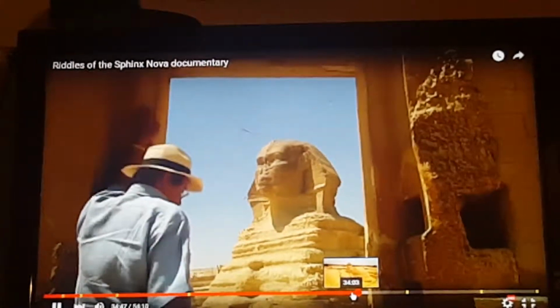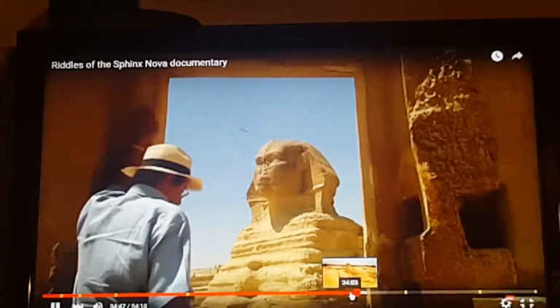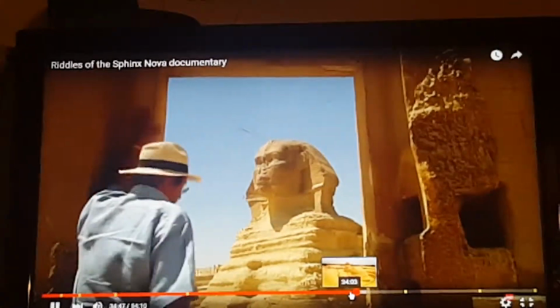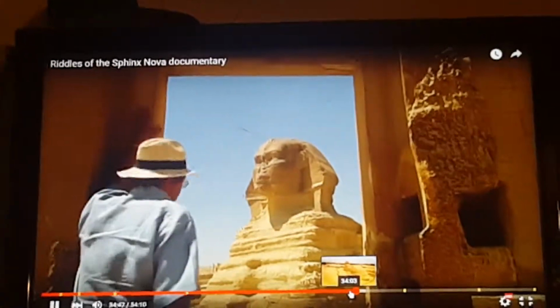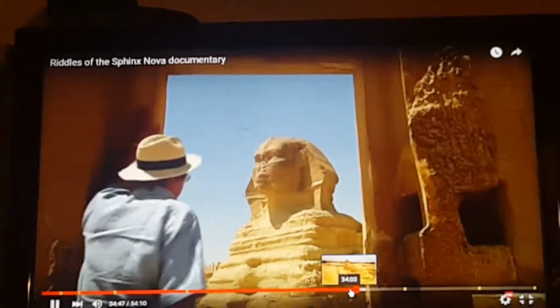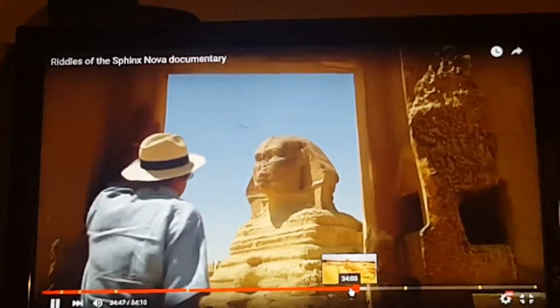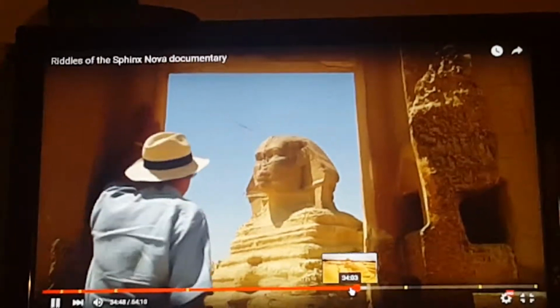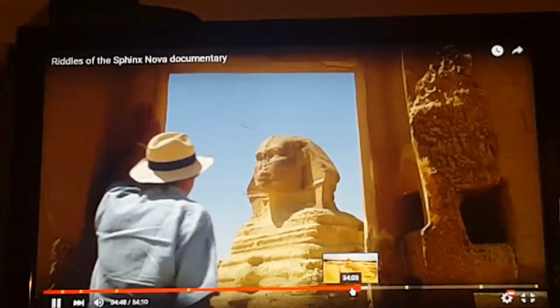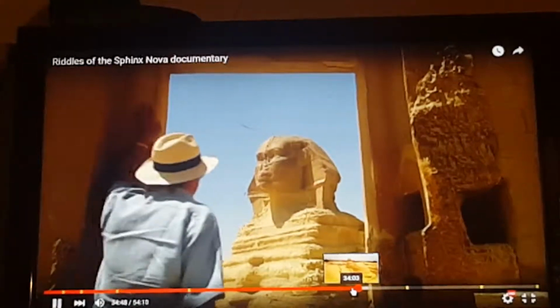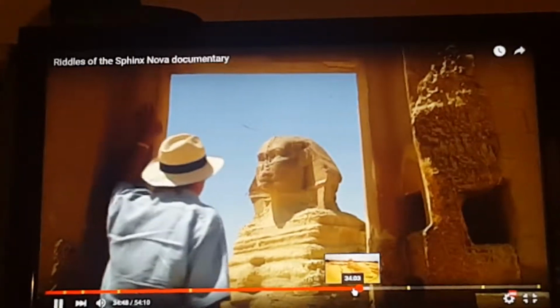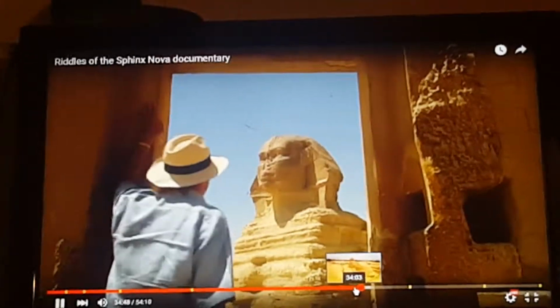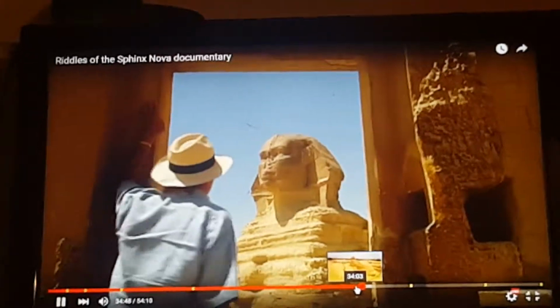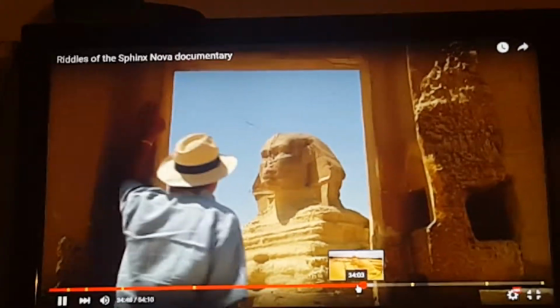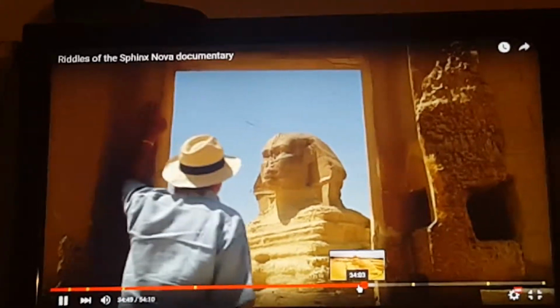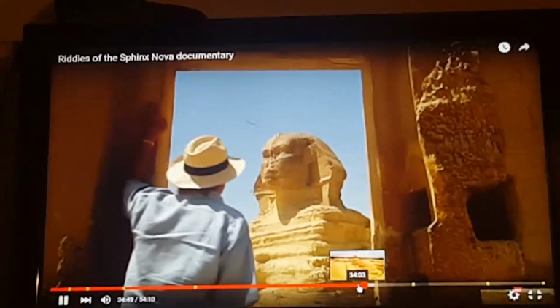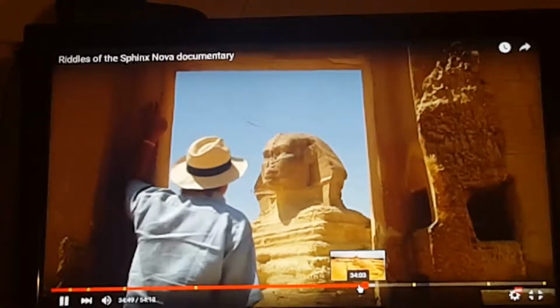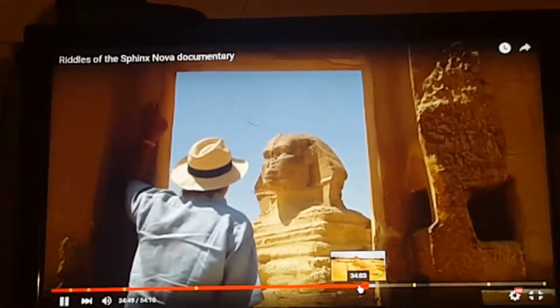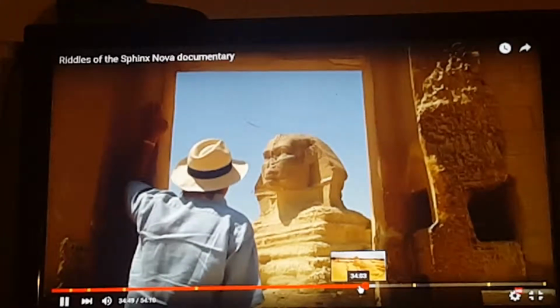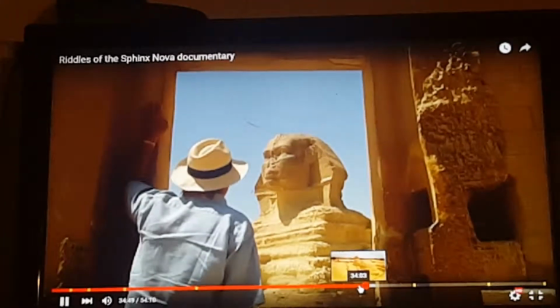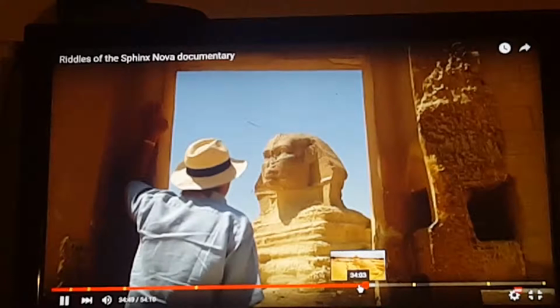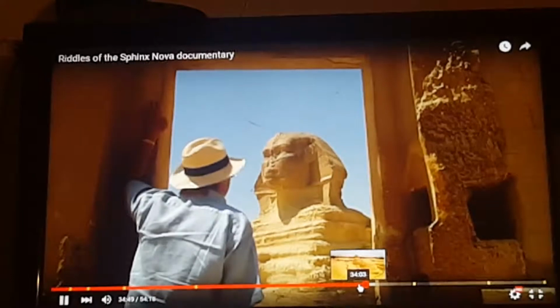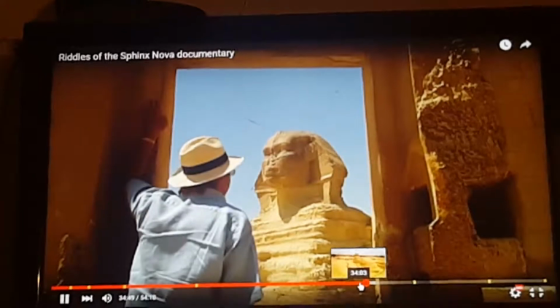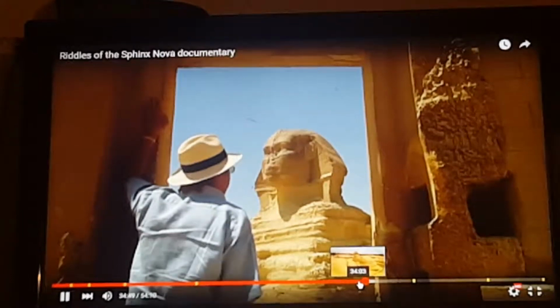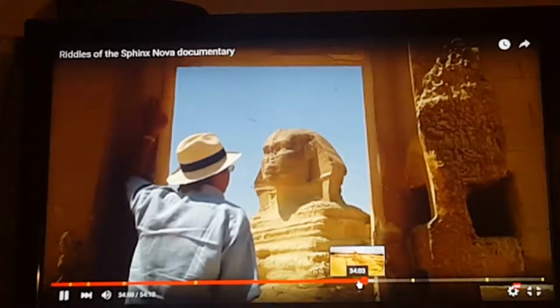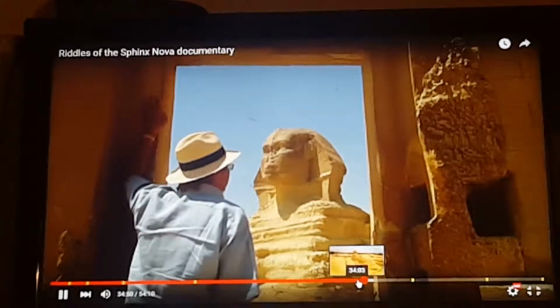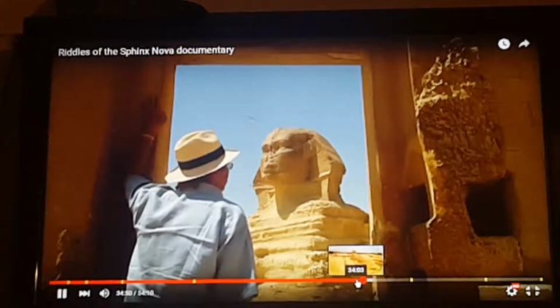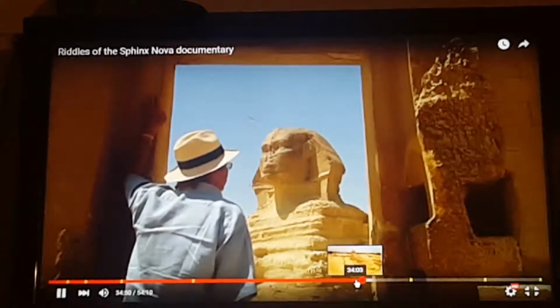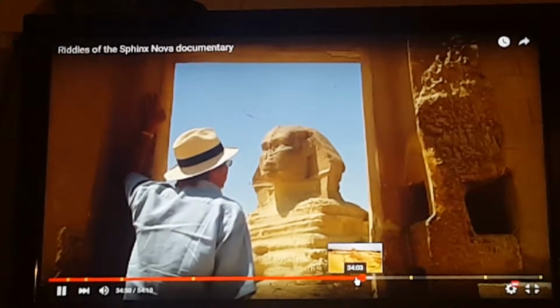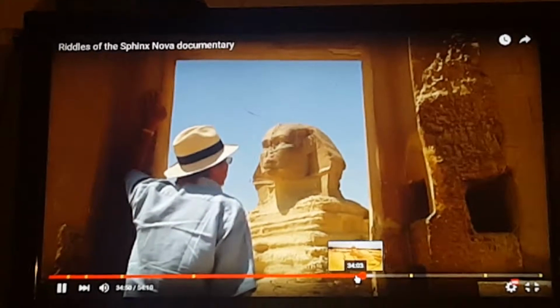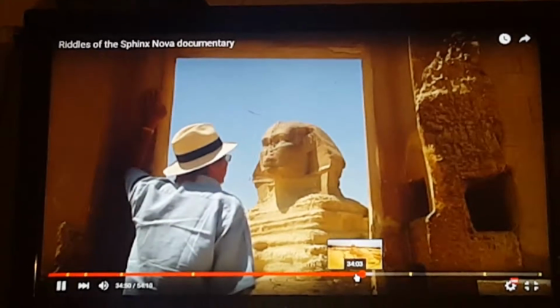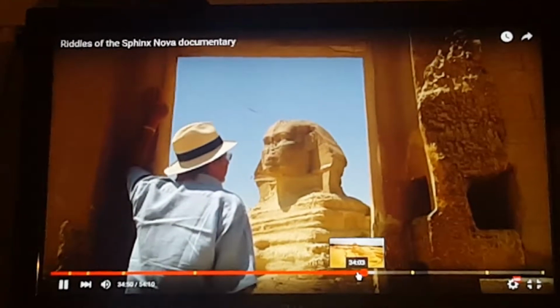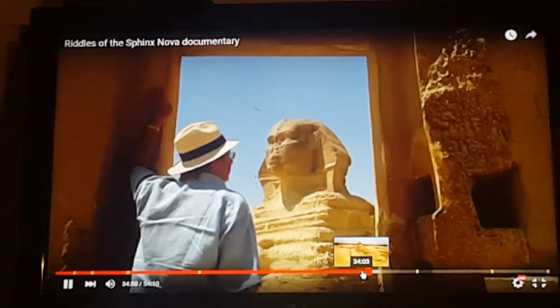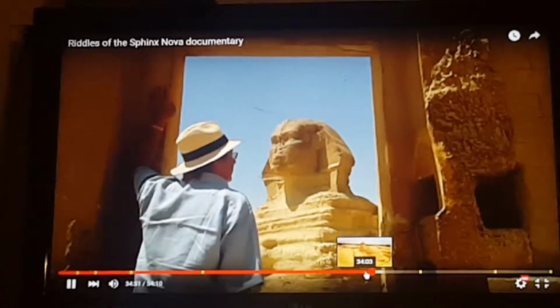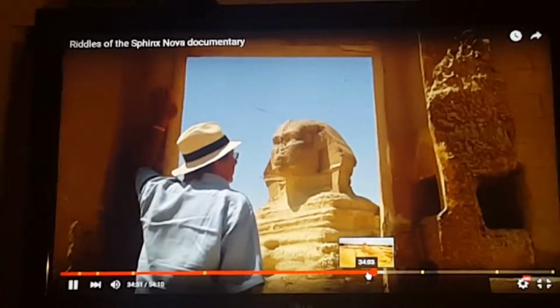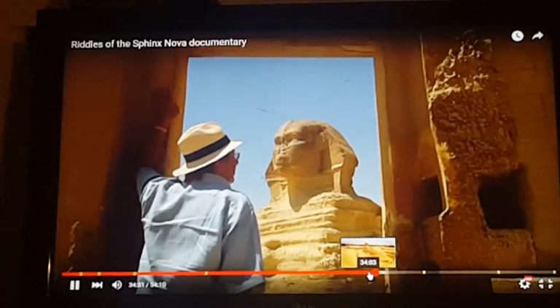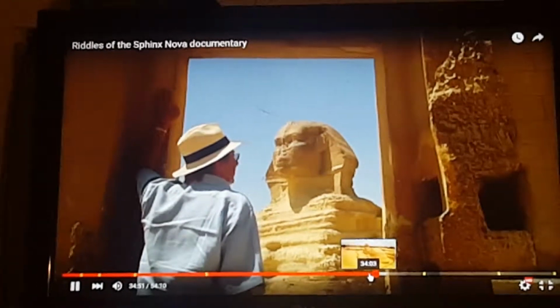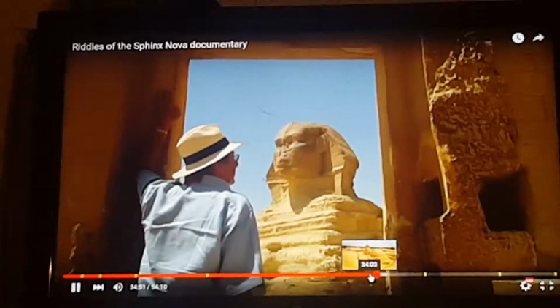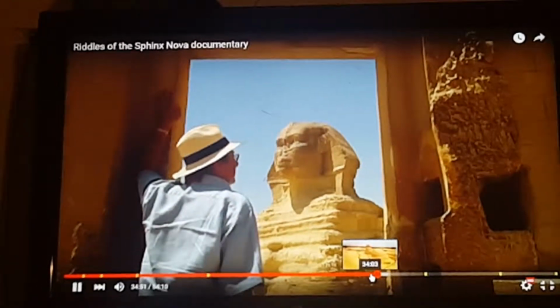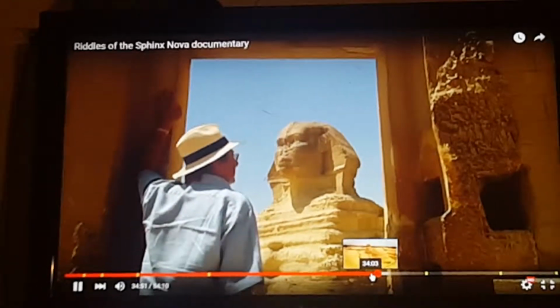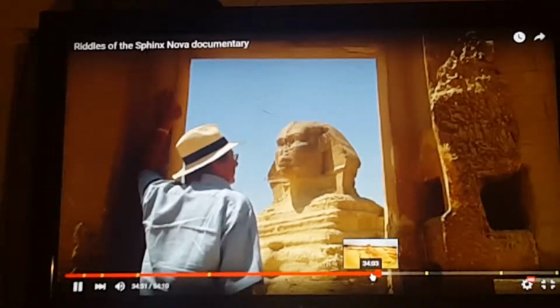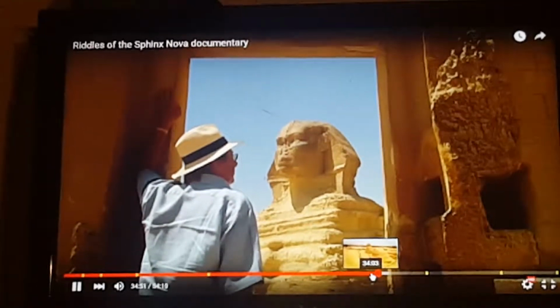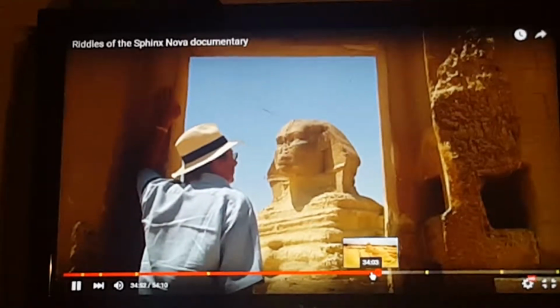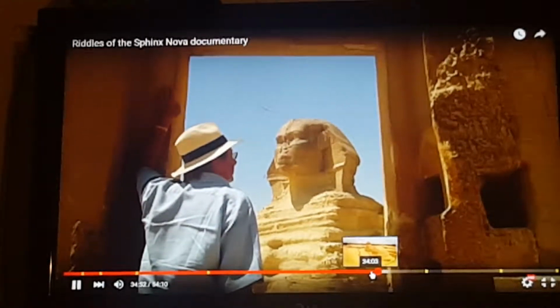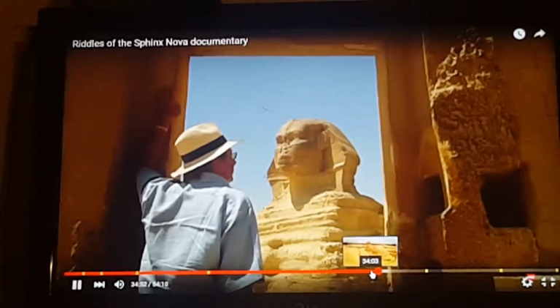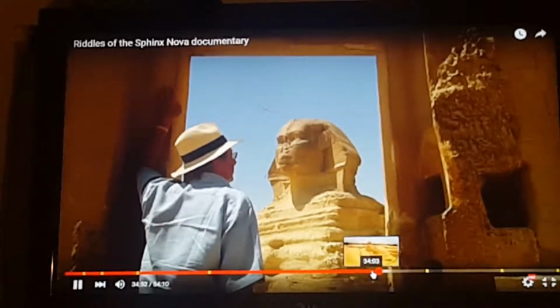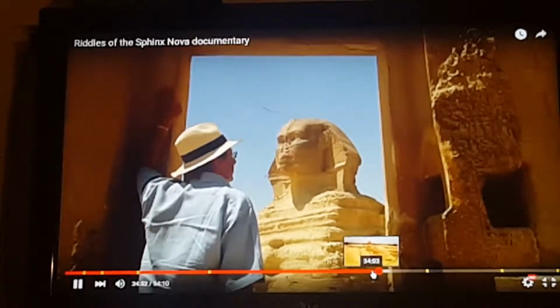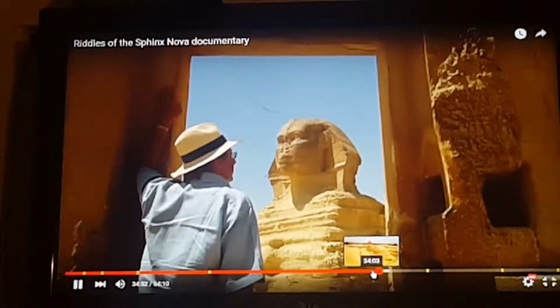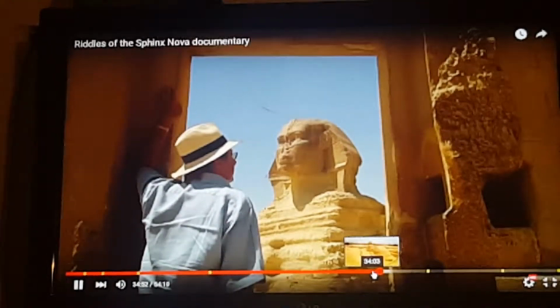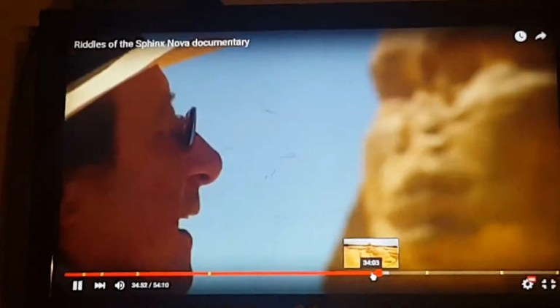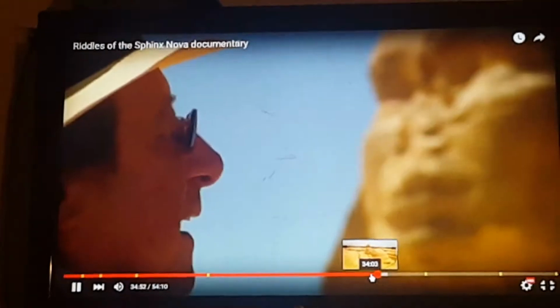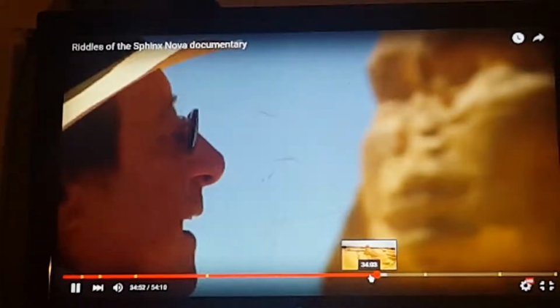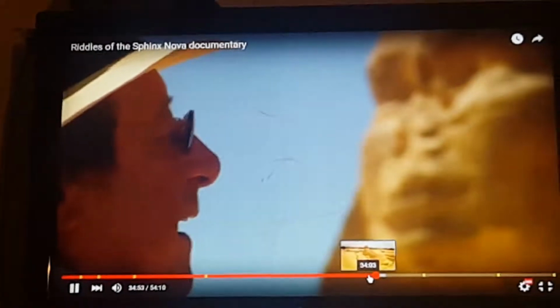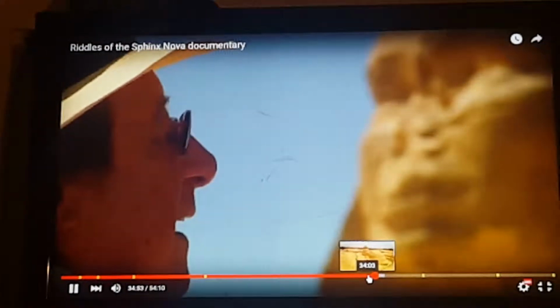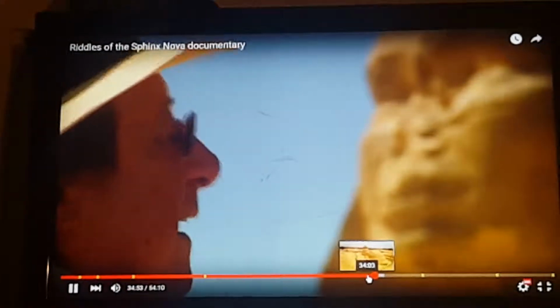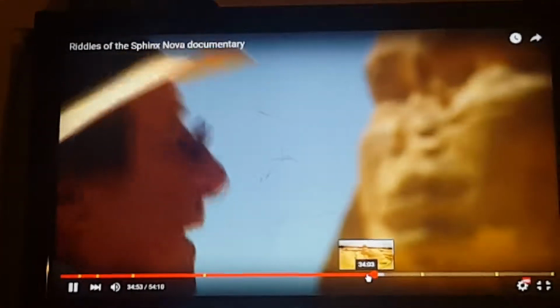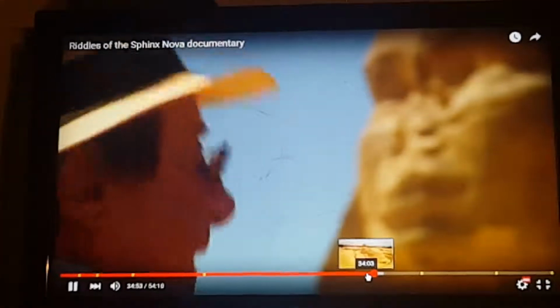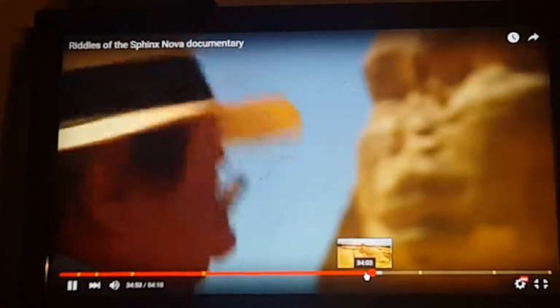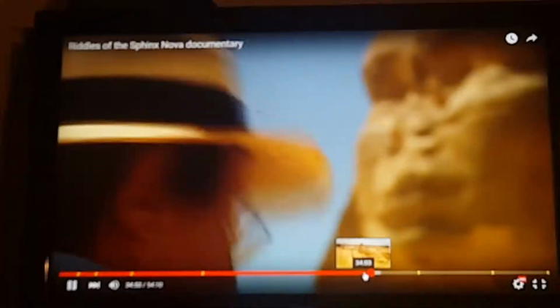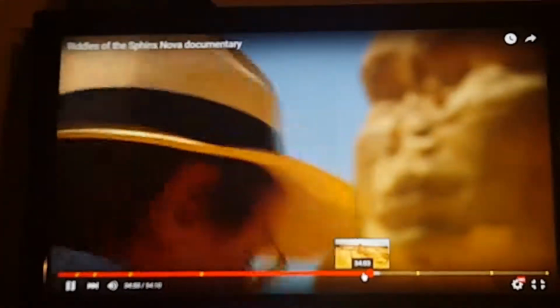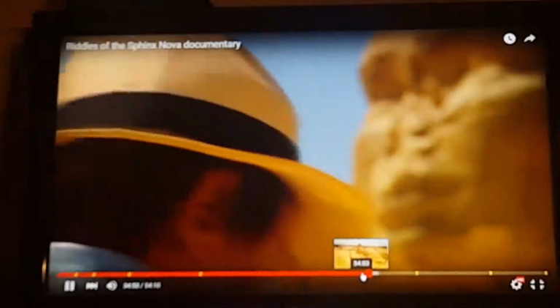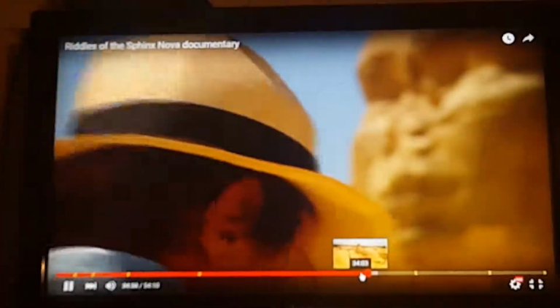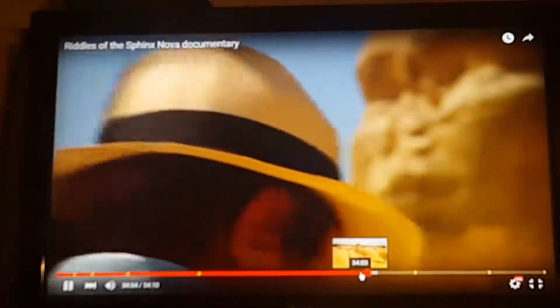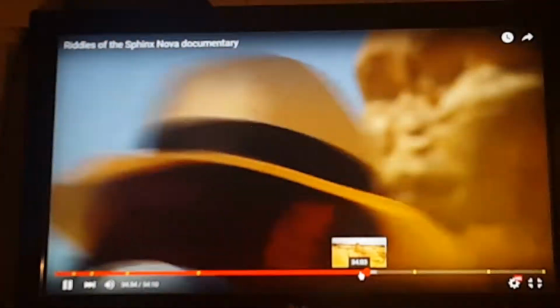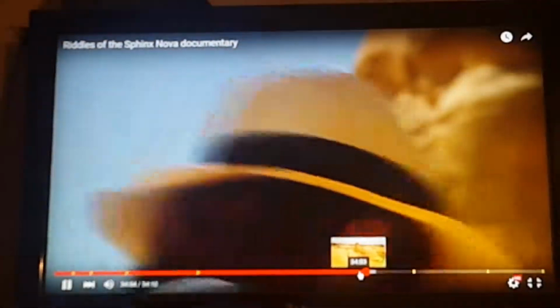Stadlmann compares the face of the Sphinx to the faces of the pharaohs, in hopes of revealing its true identity.